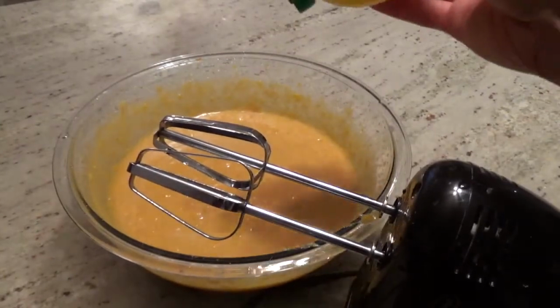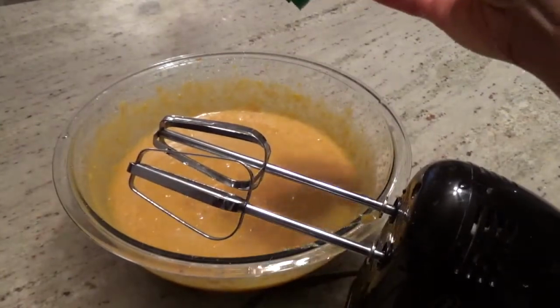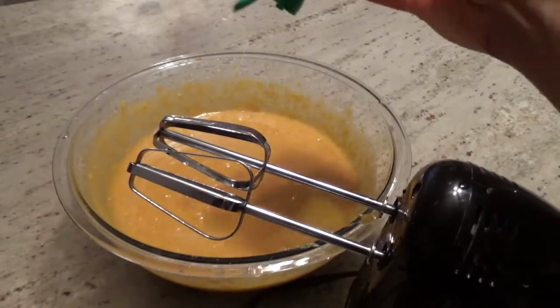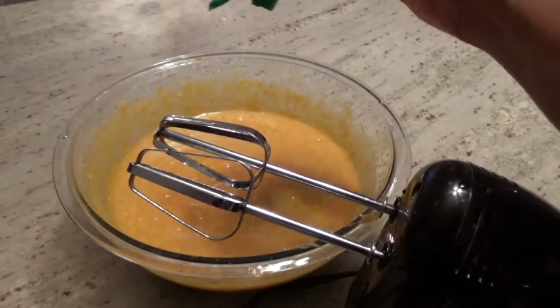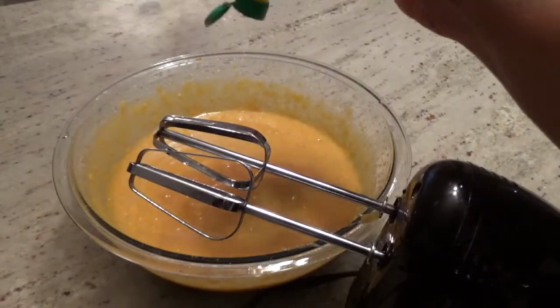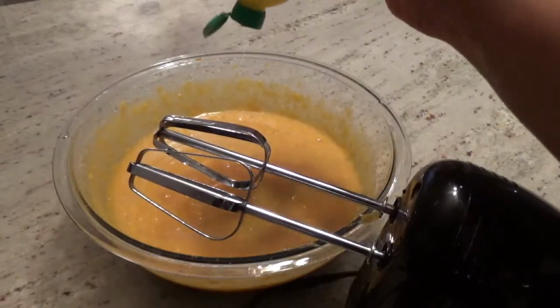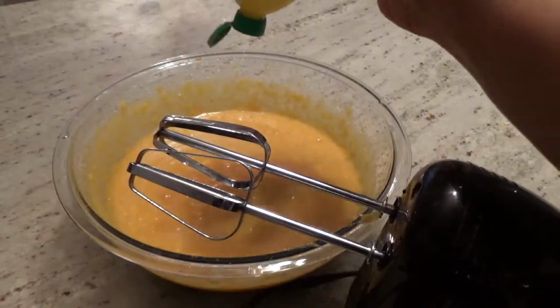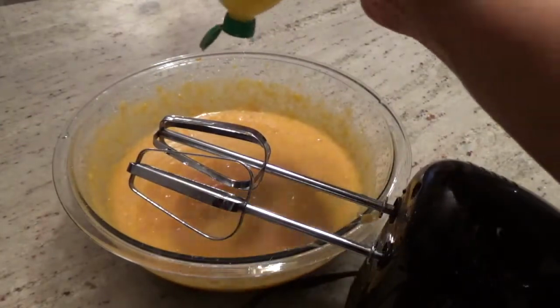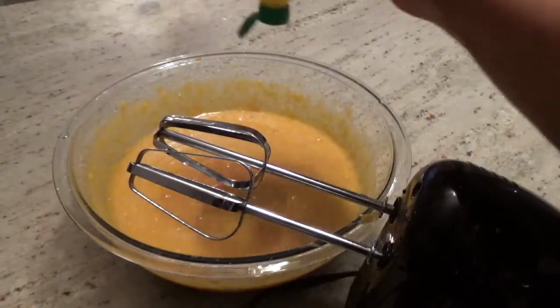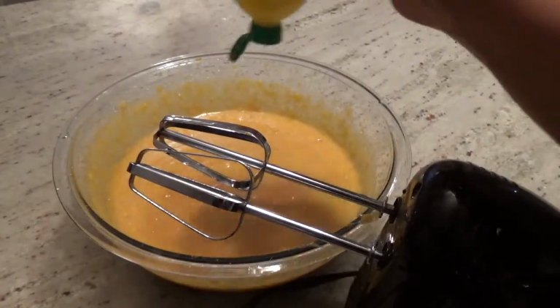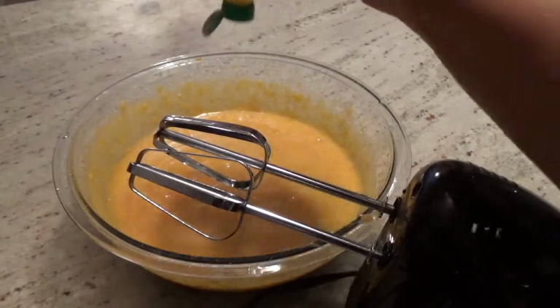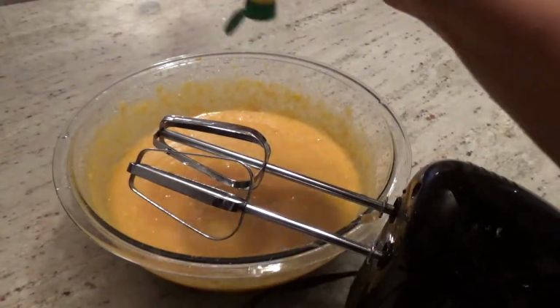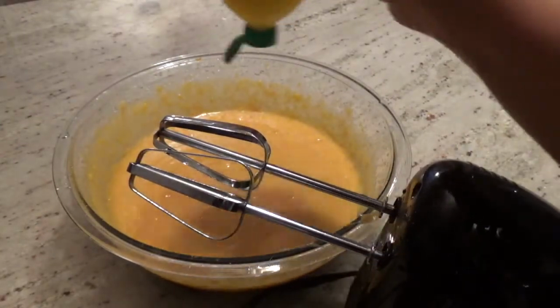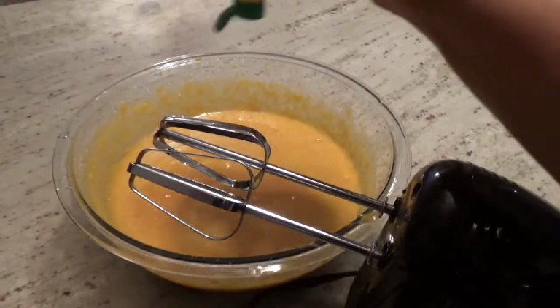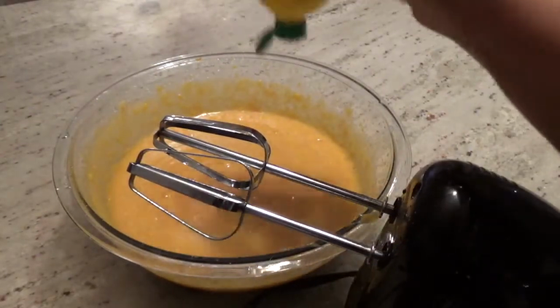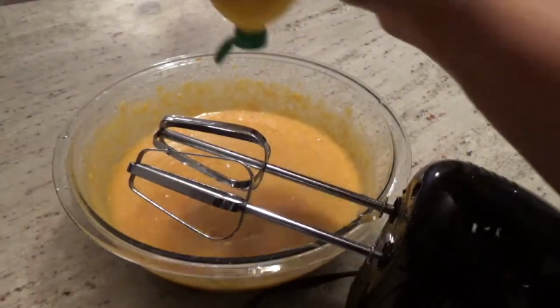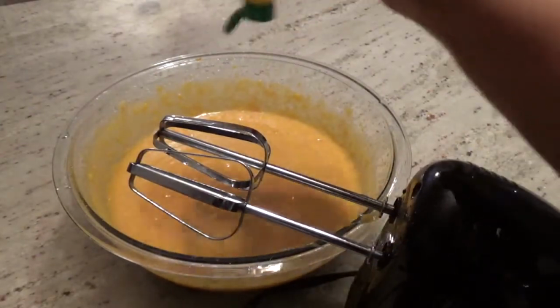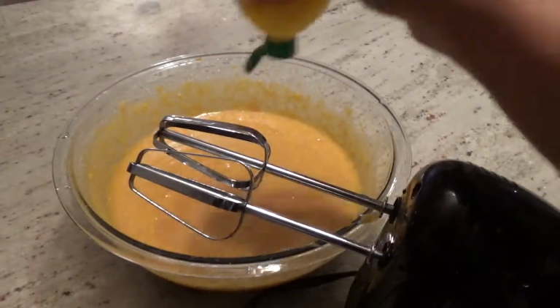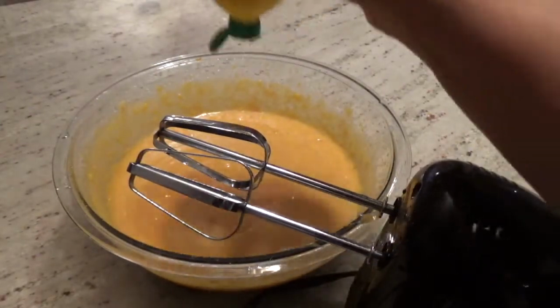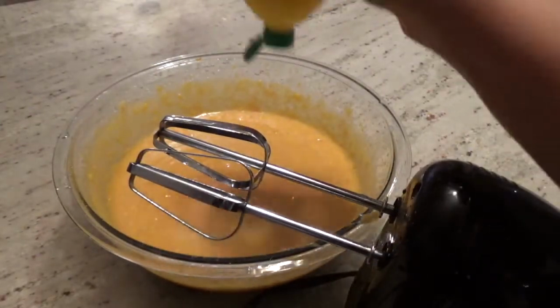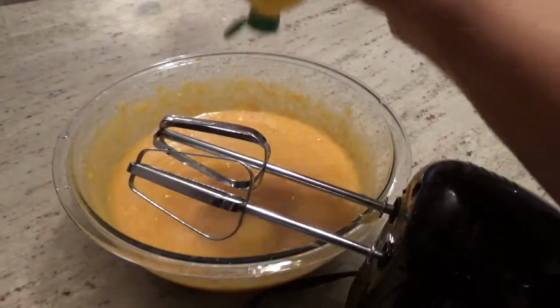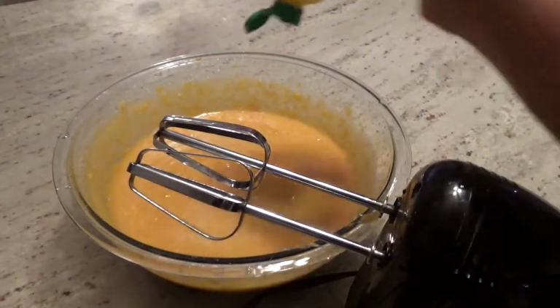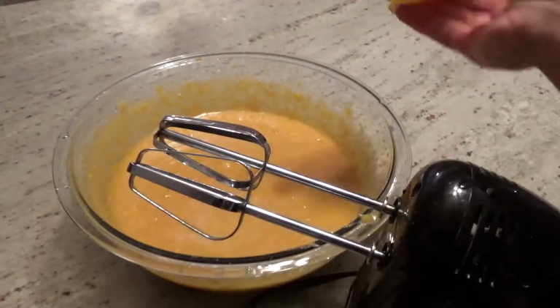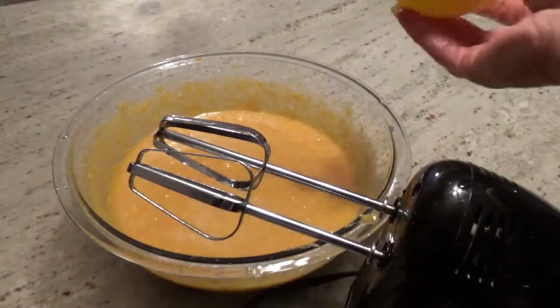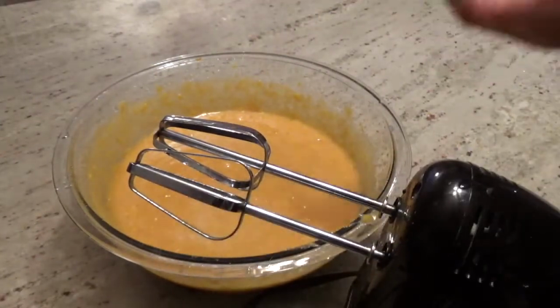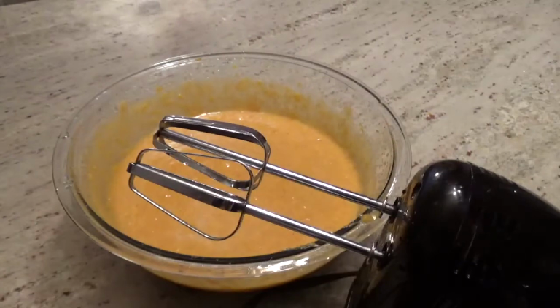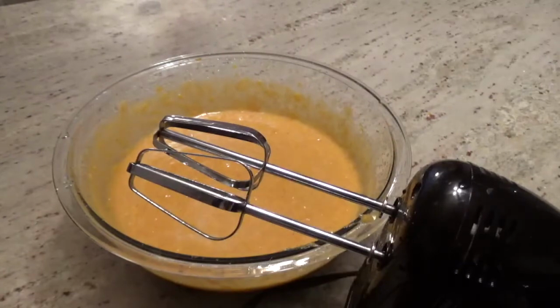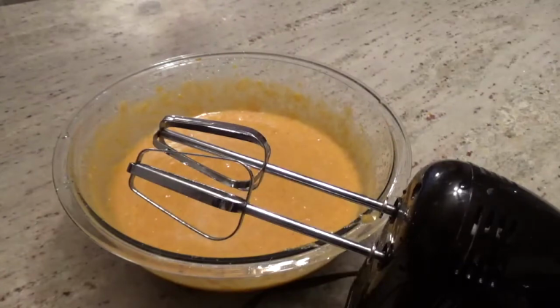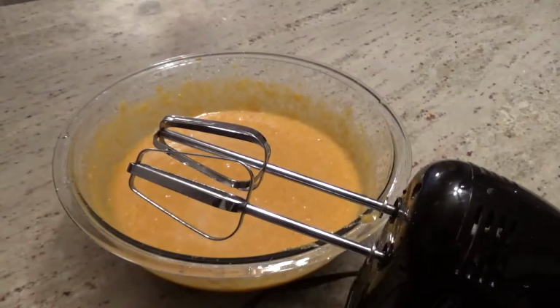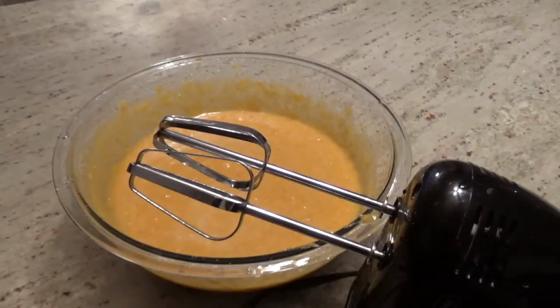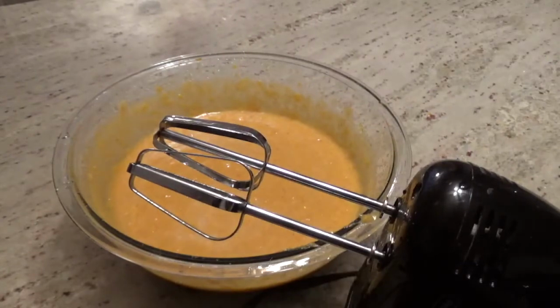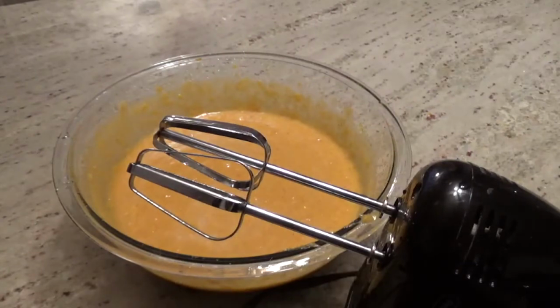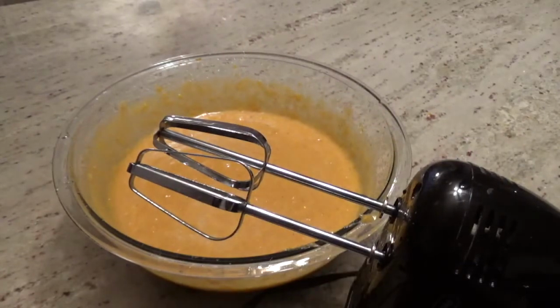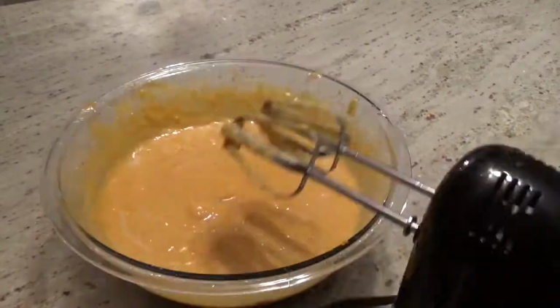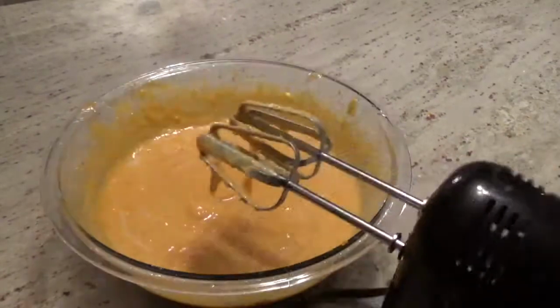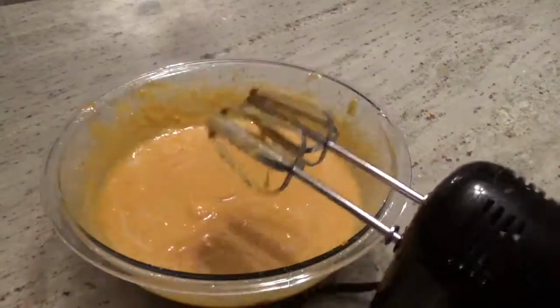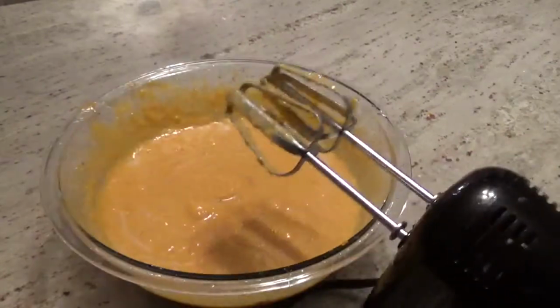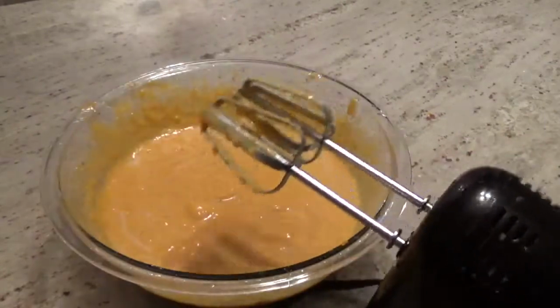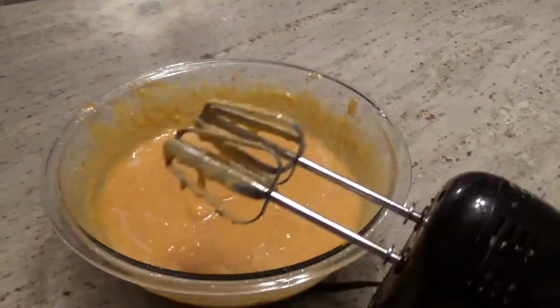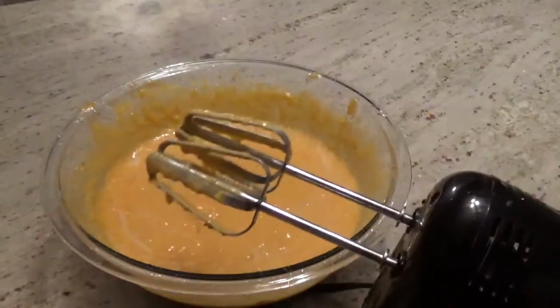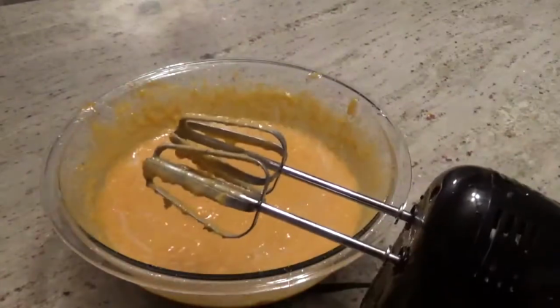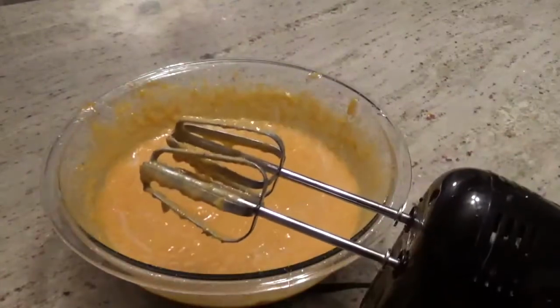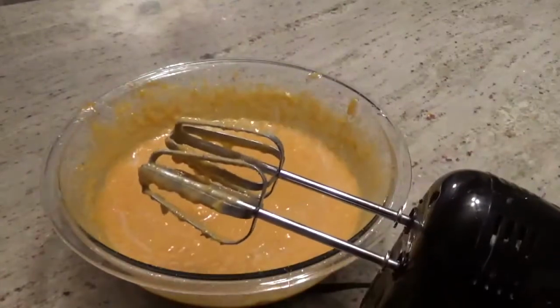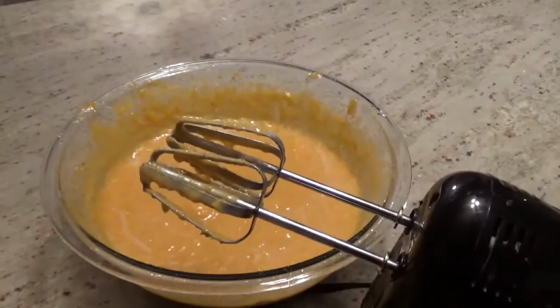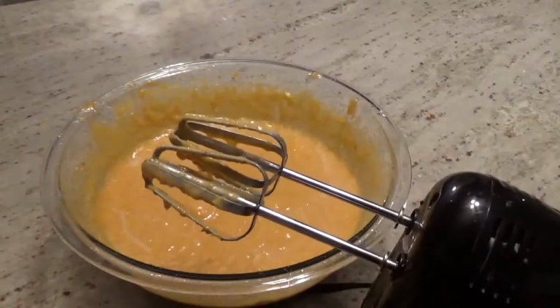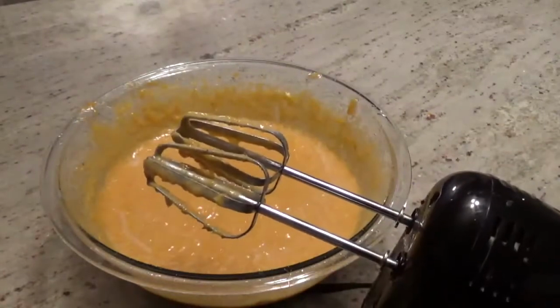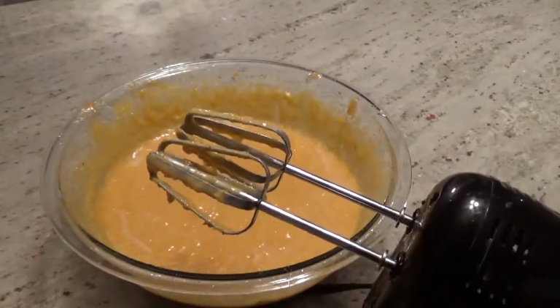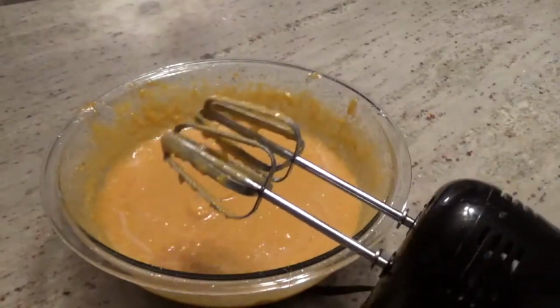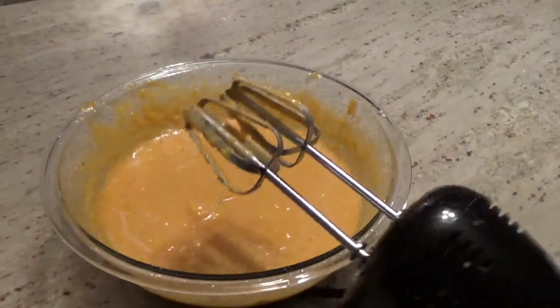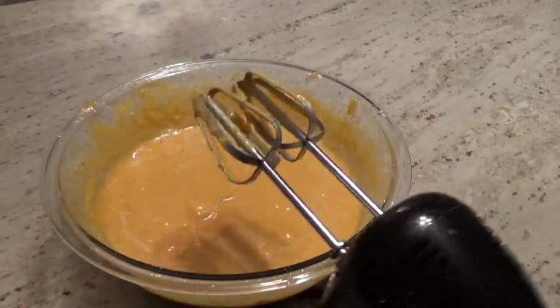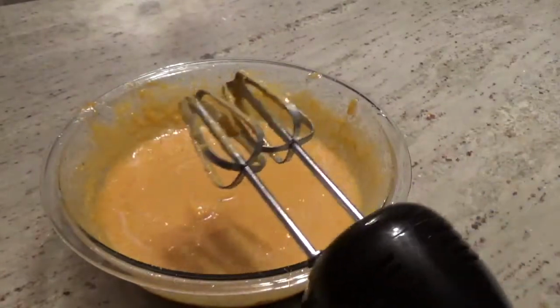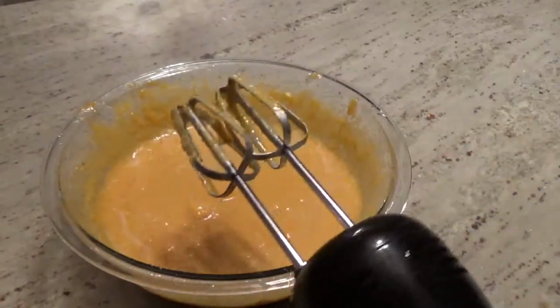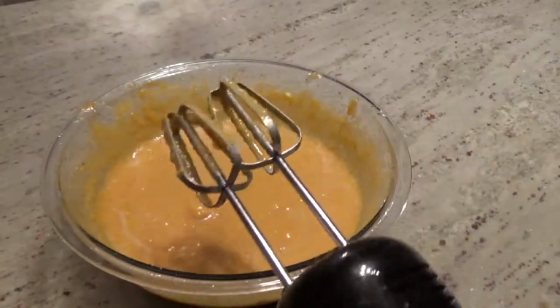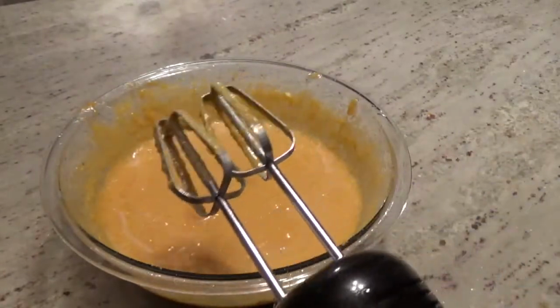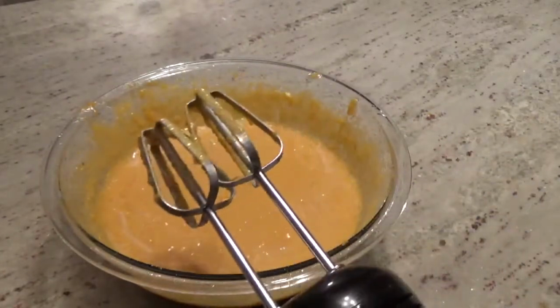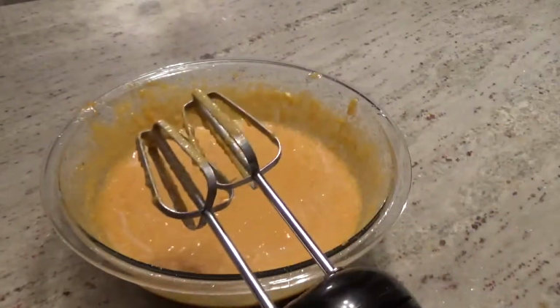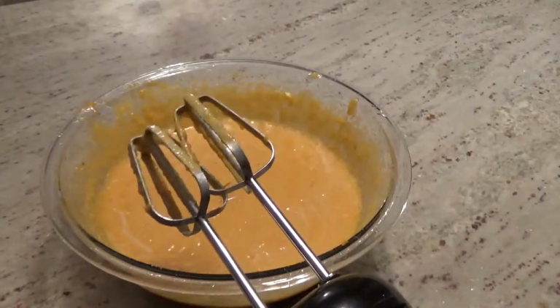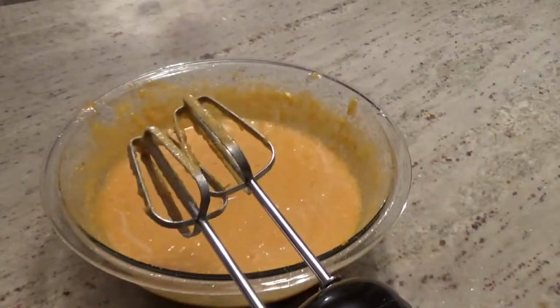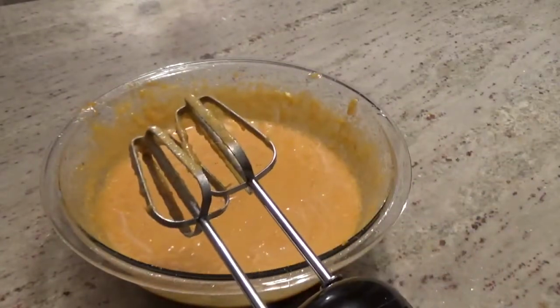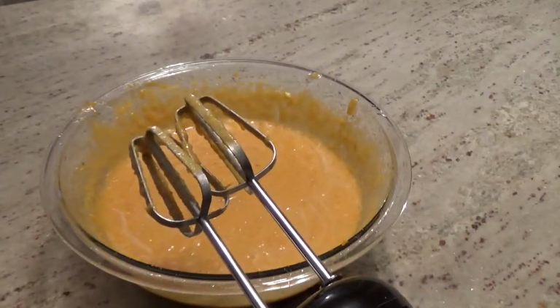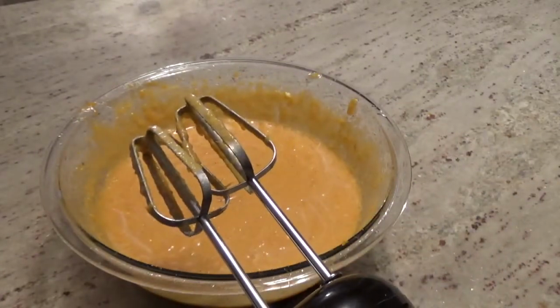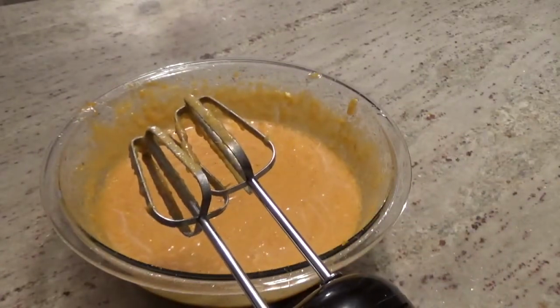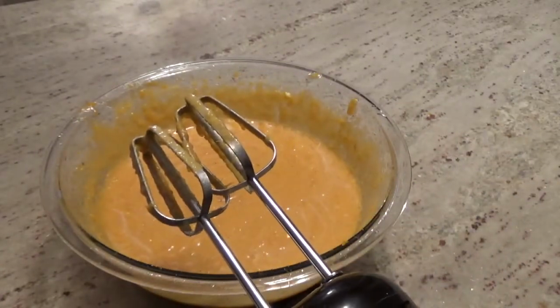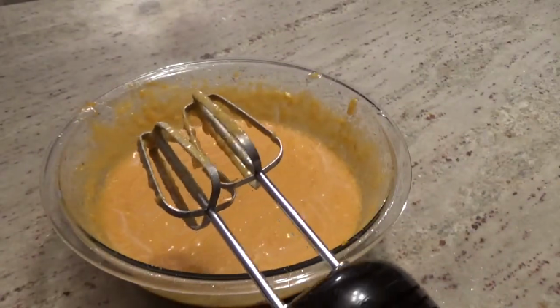The last step is to add a bit of lemon juice, probably about a teaspoon. That just brings out the taste of the sweet potatoes a little bit more.